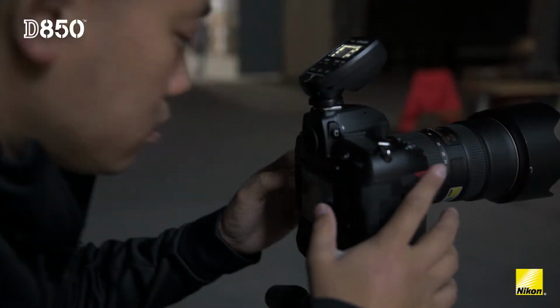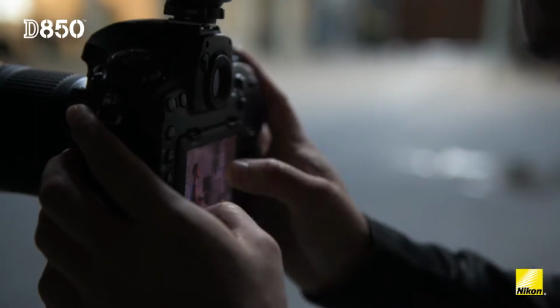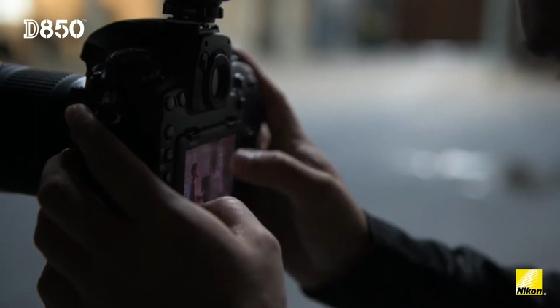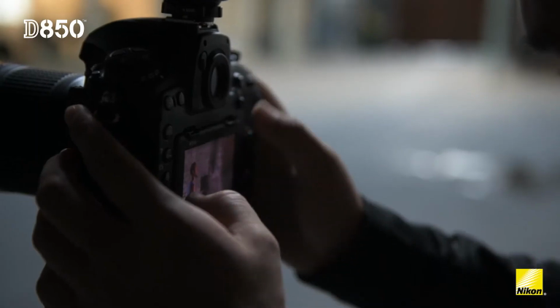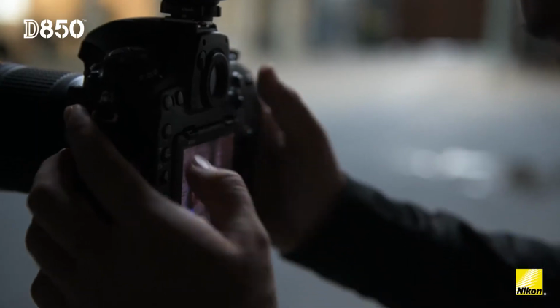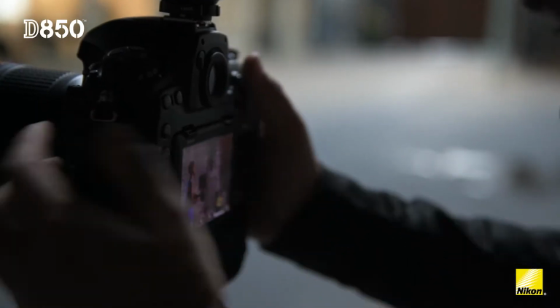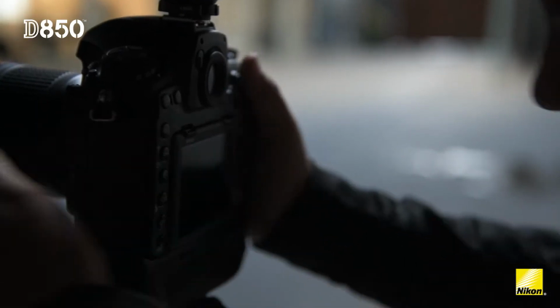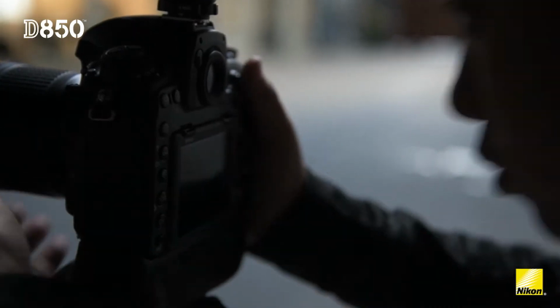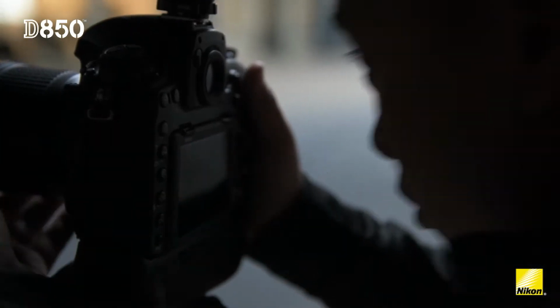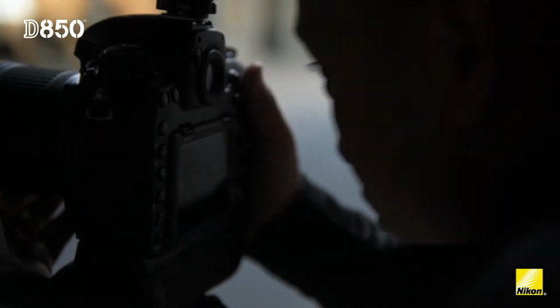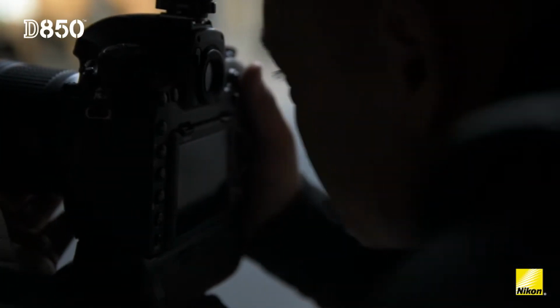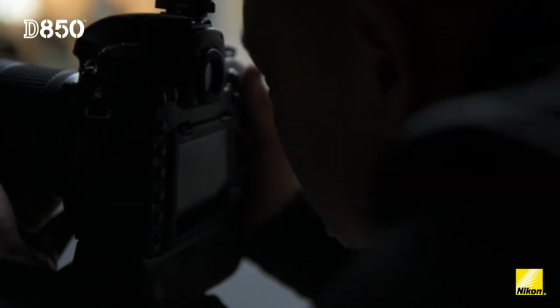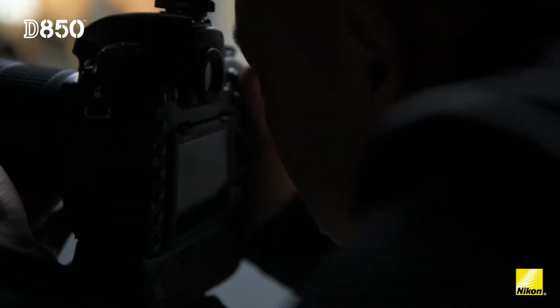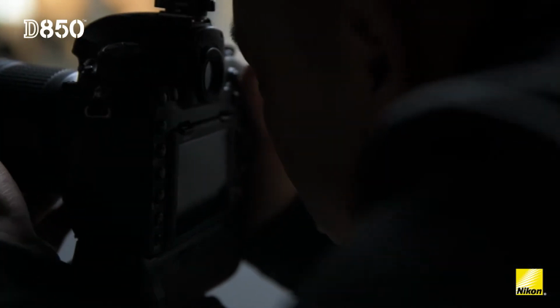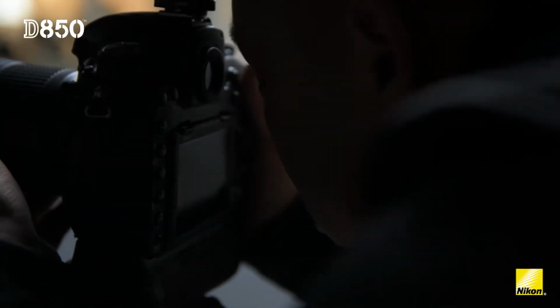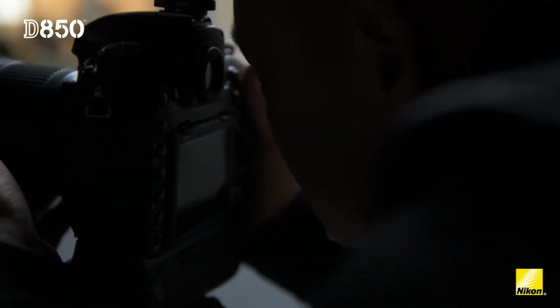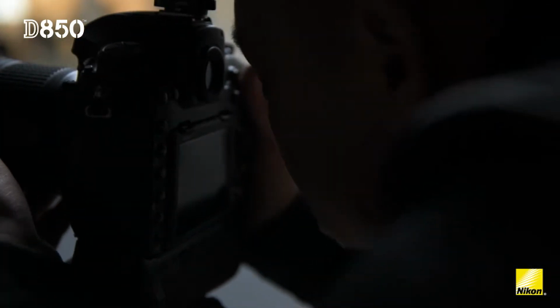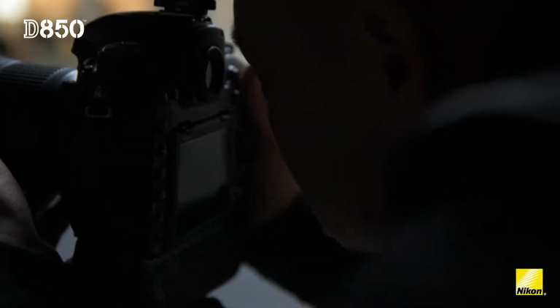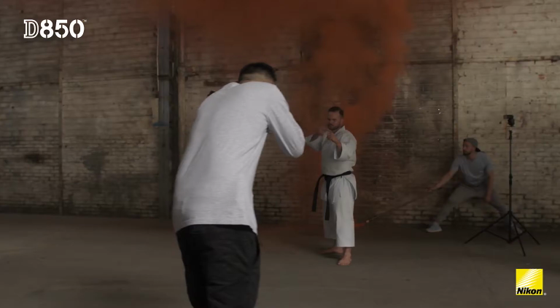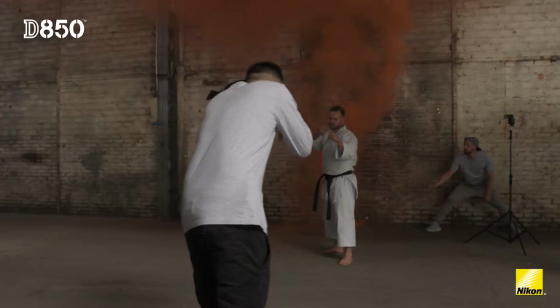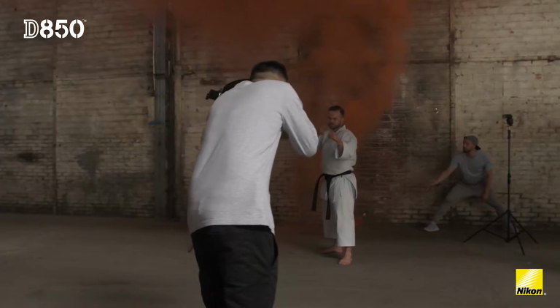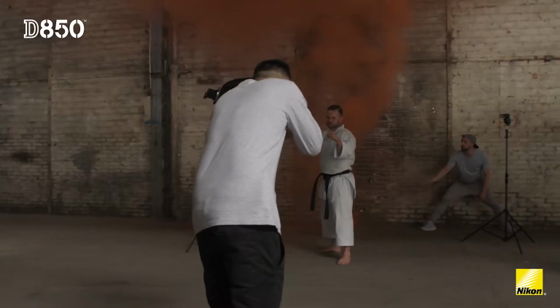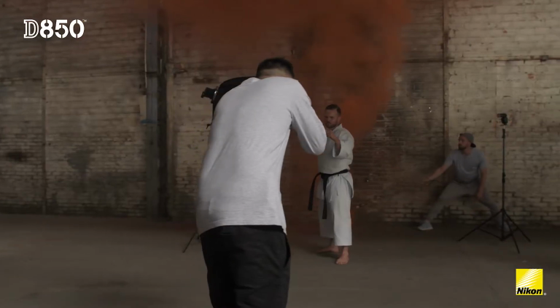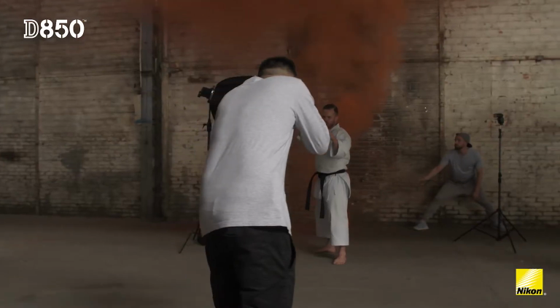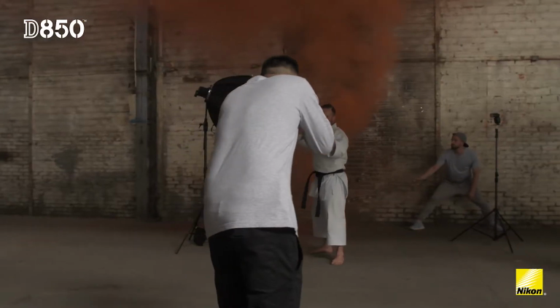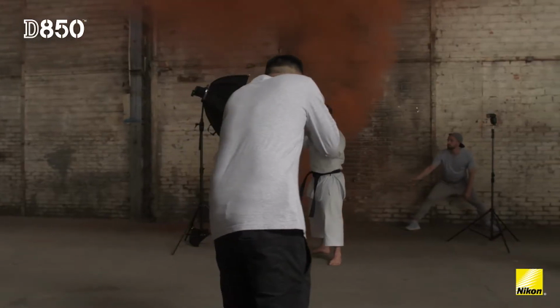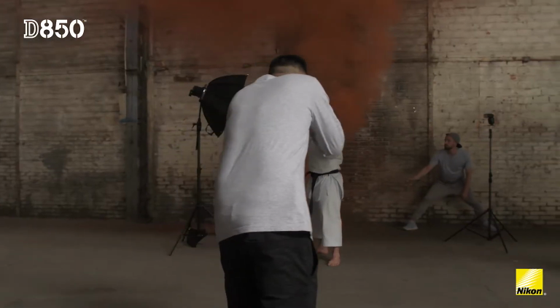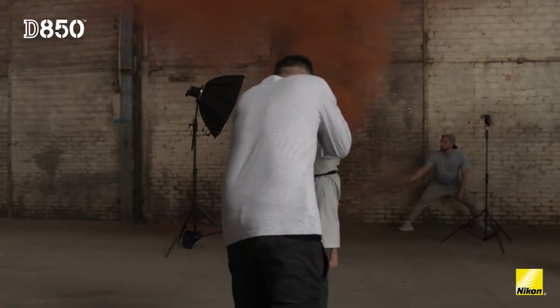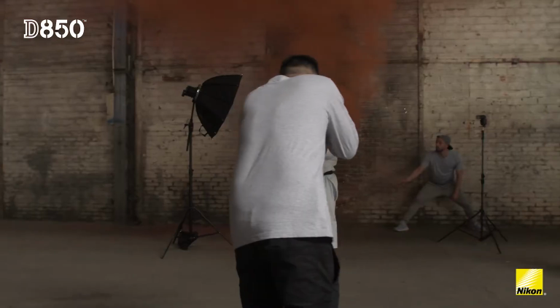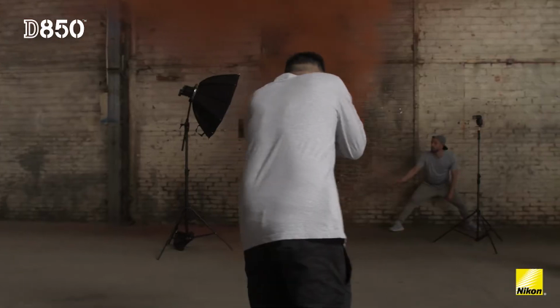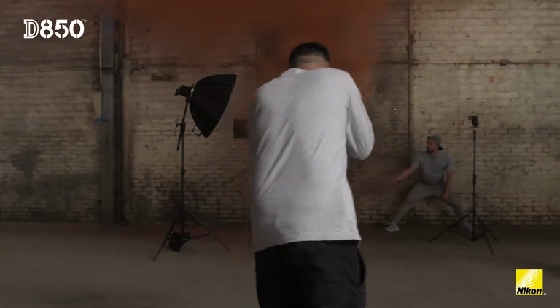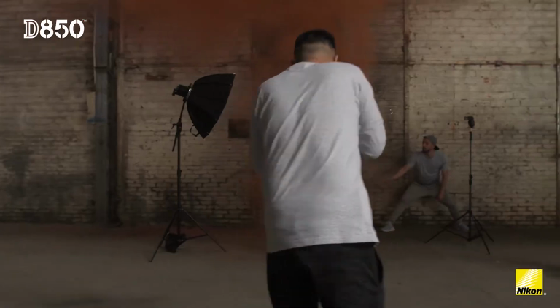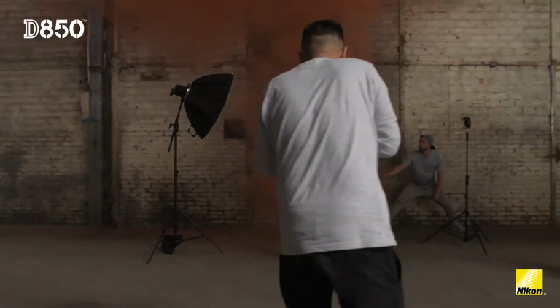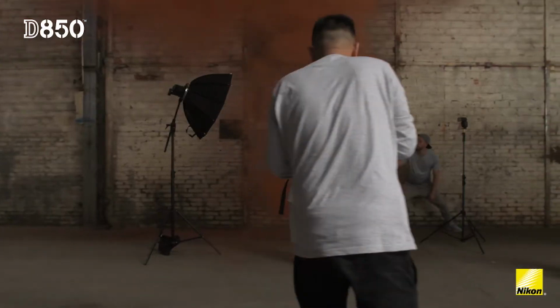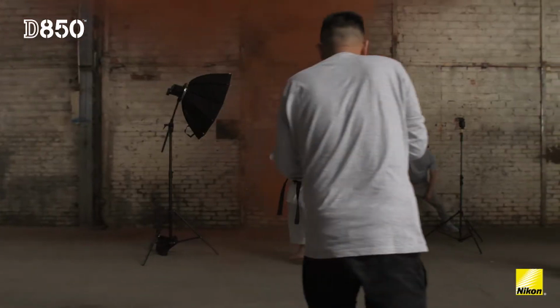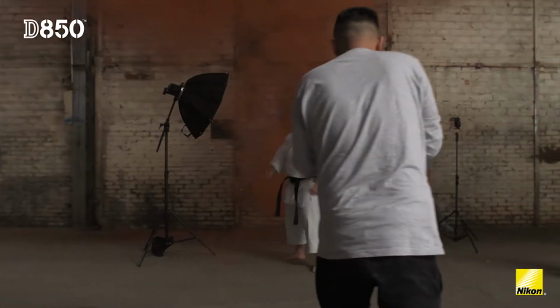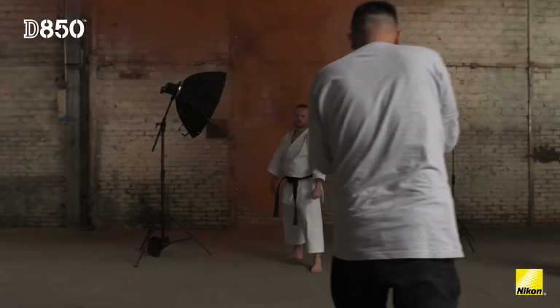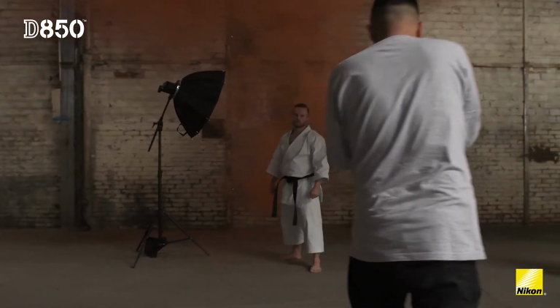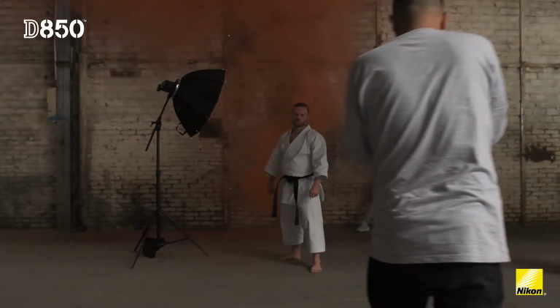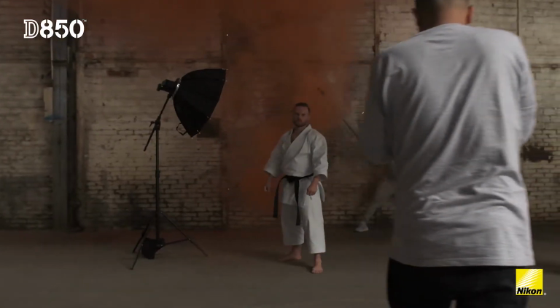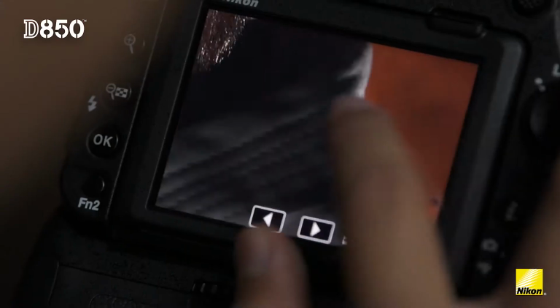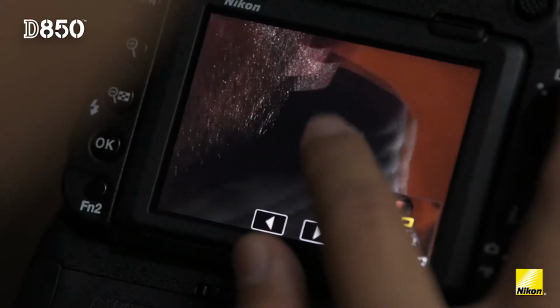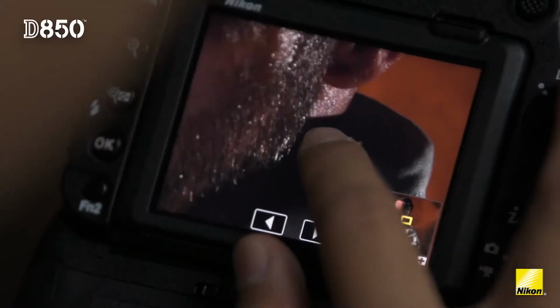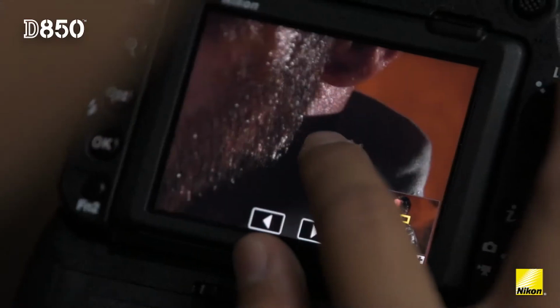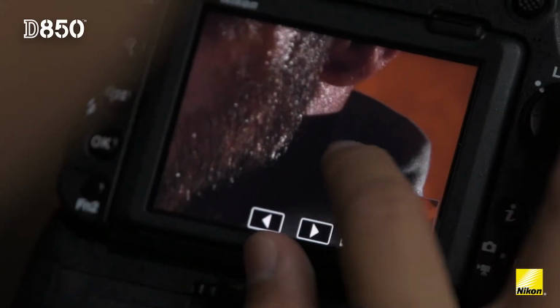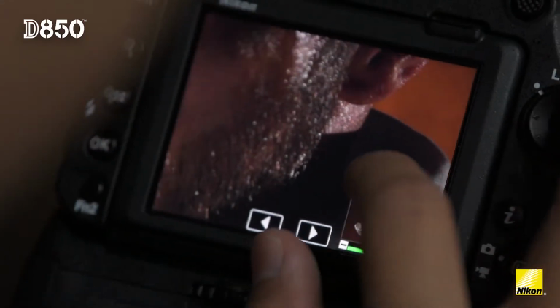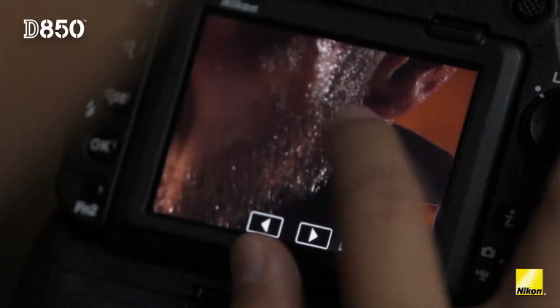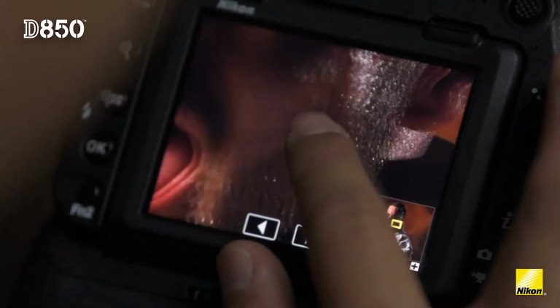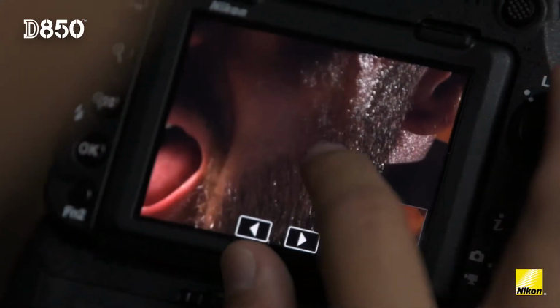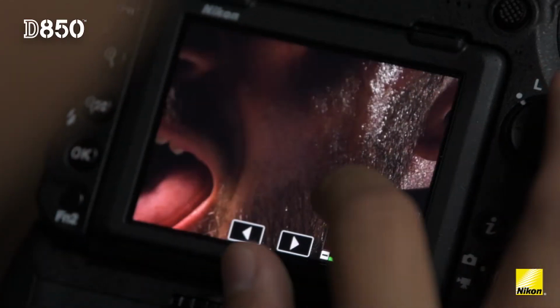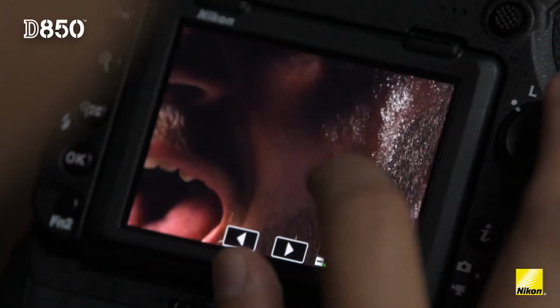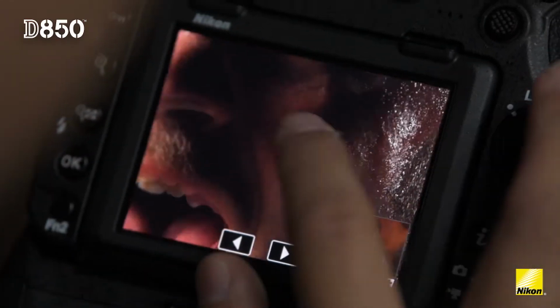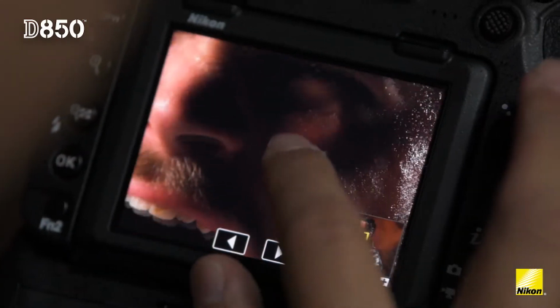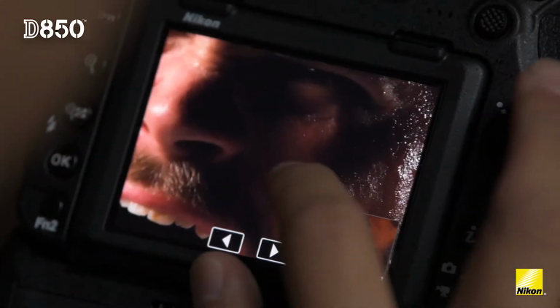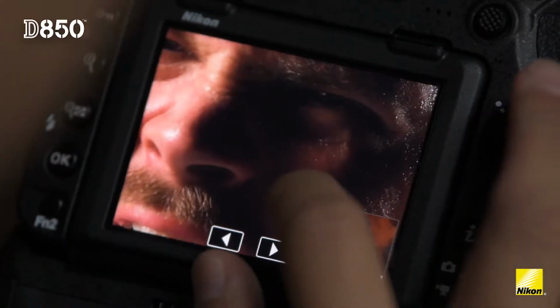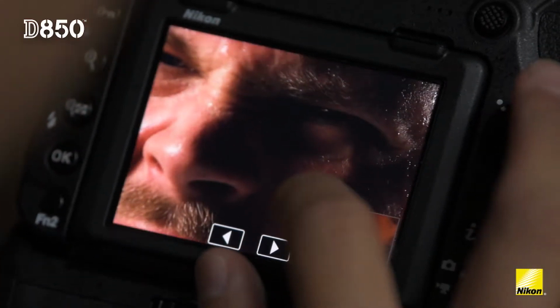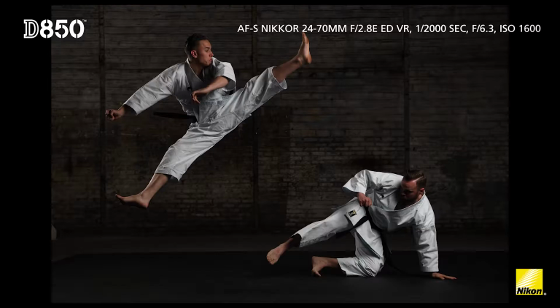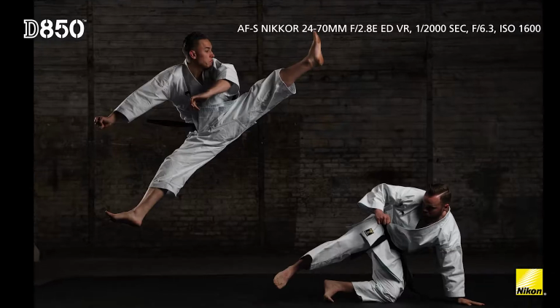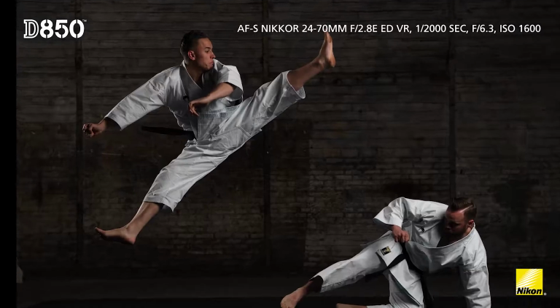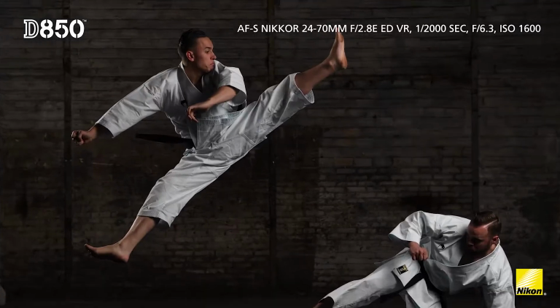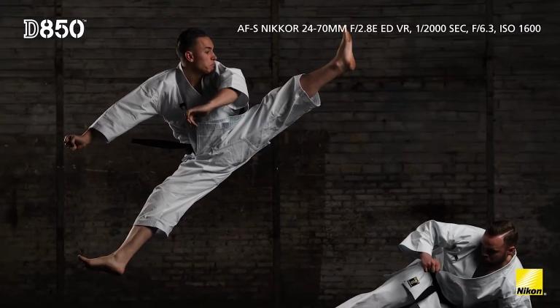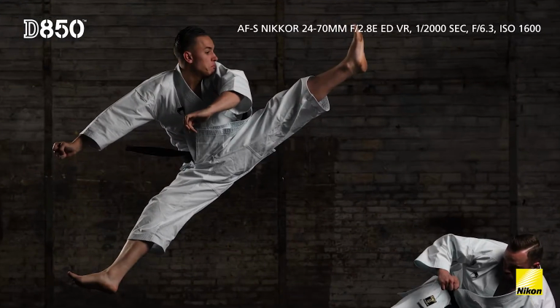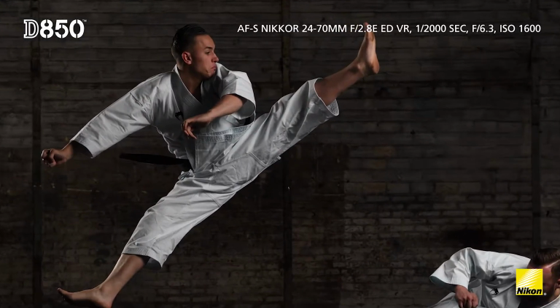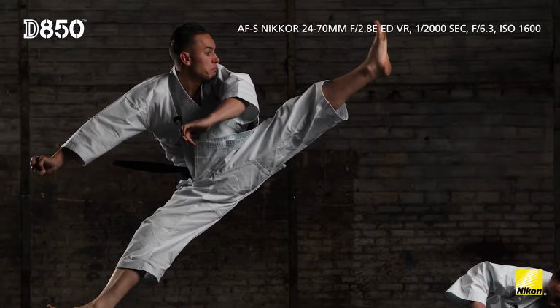Before, when you were shooting, you had to choose between speed or high quality, but the D850 allows you to have both.